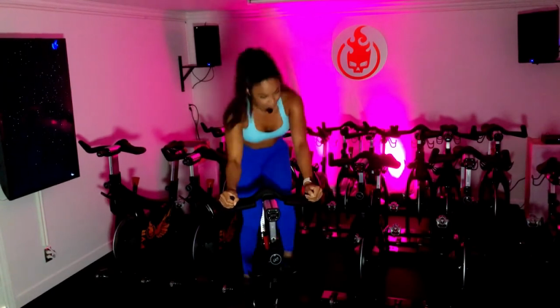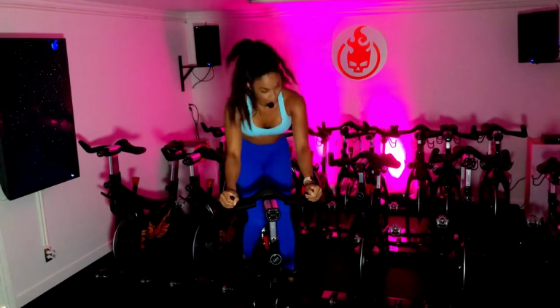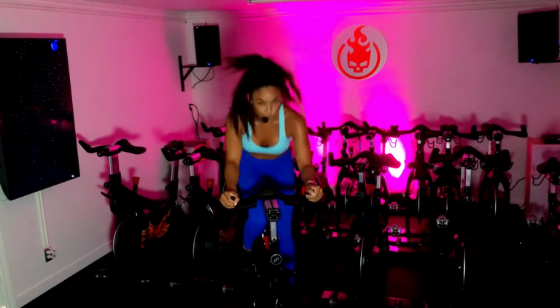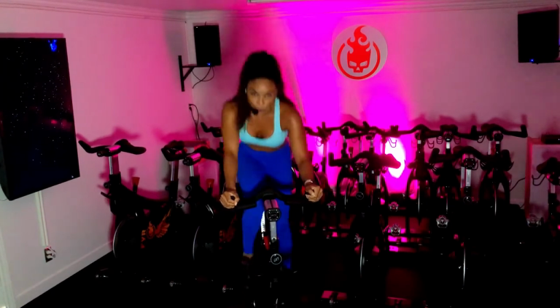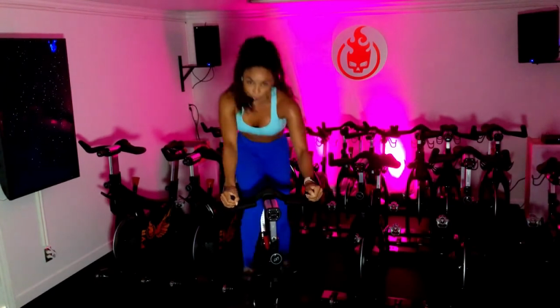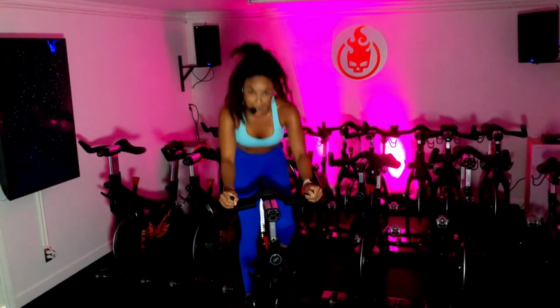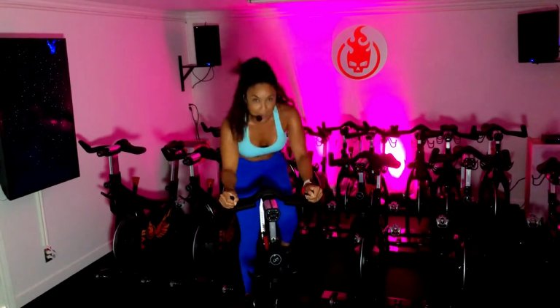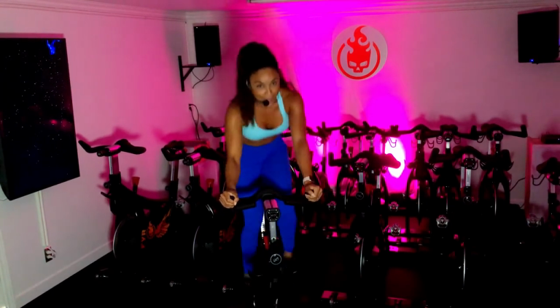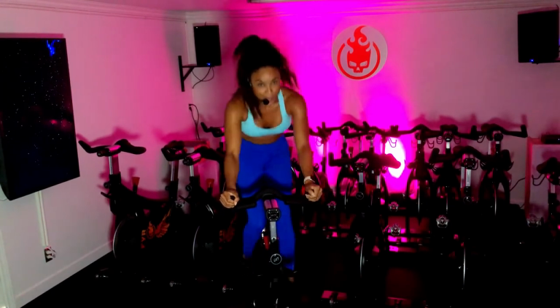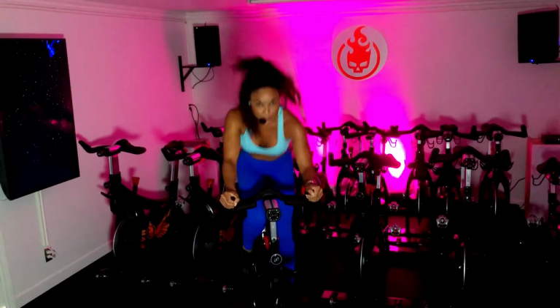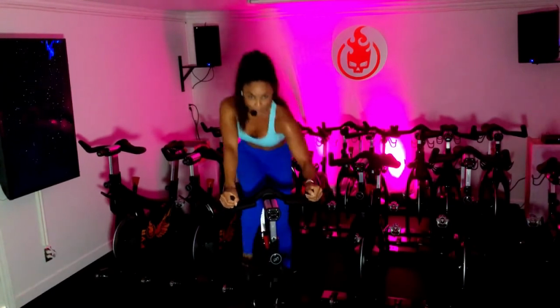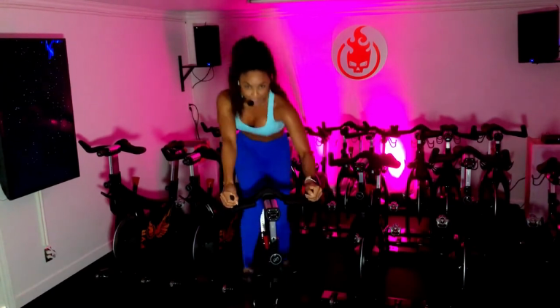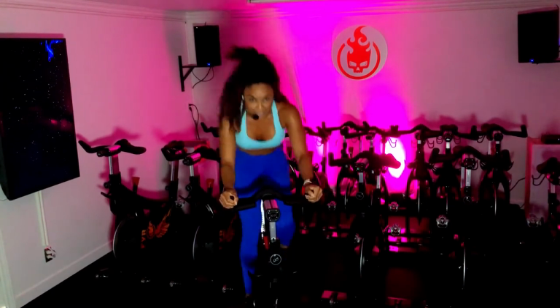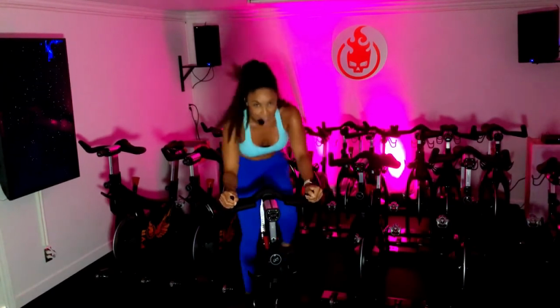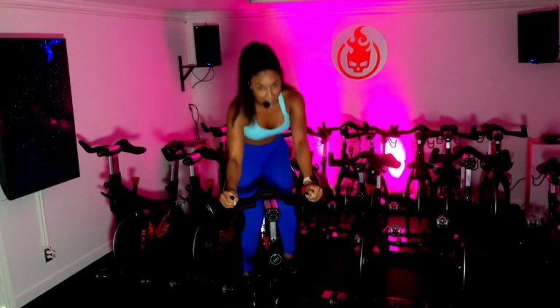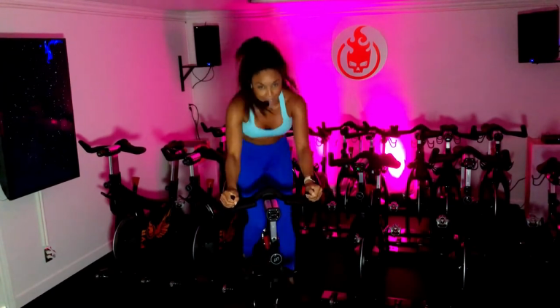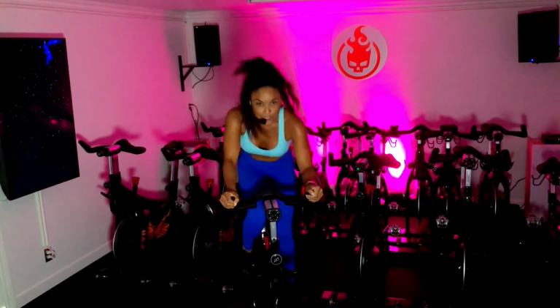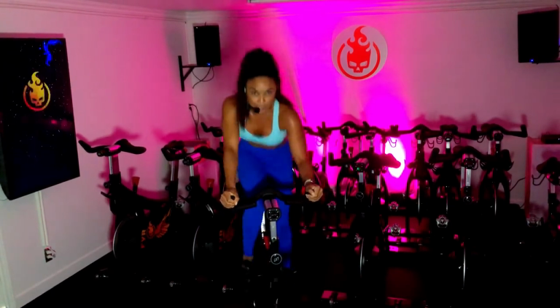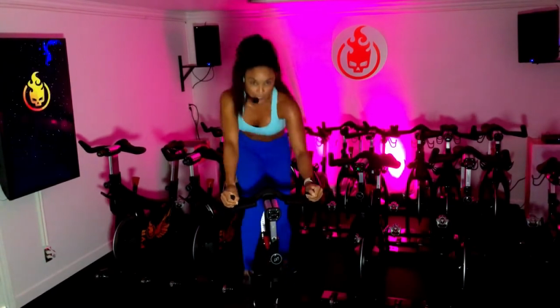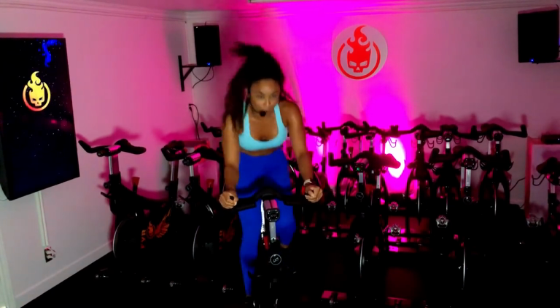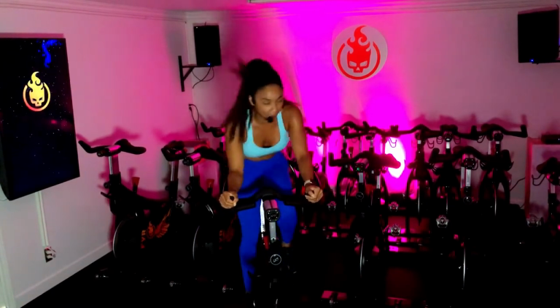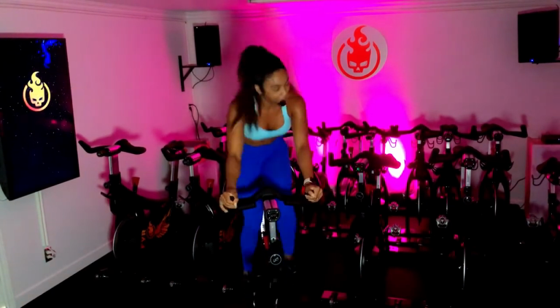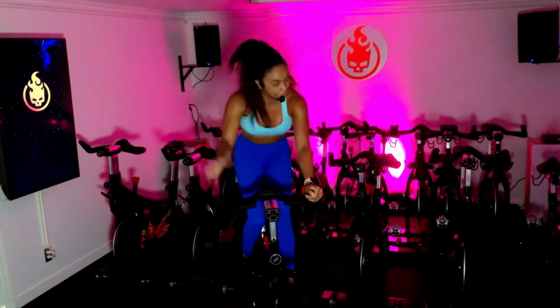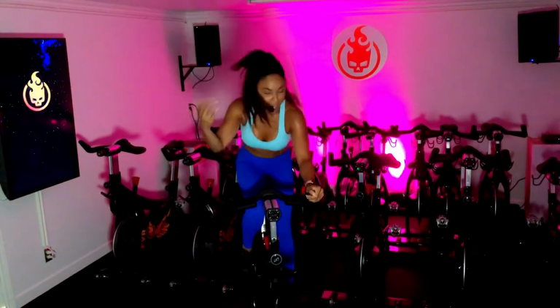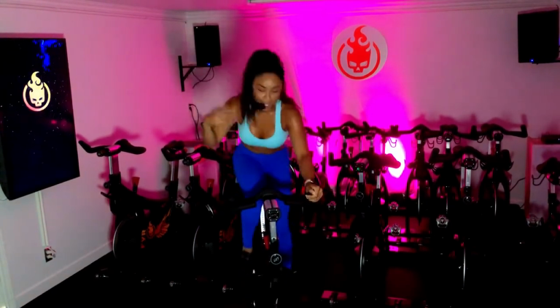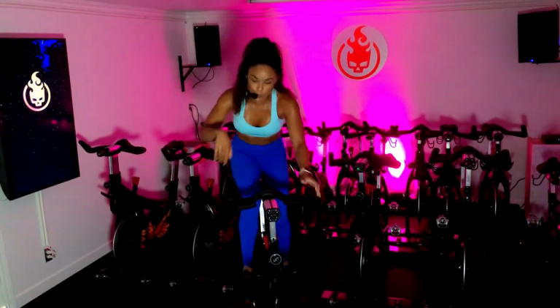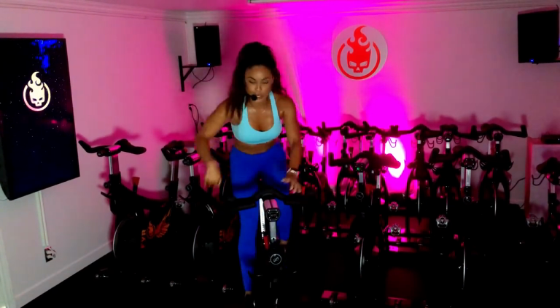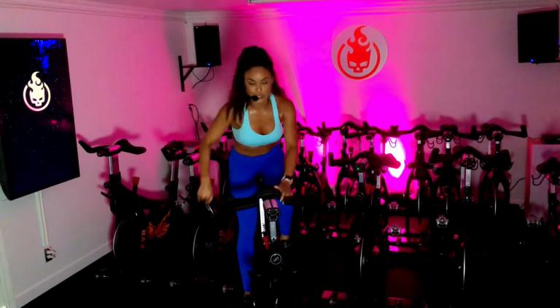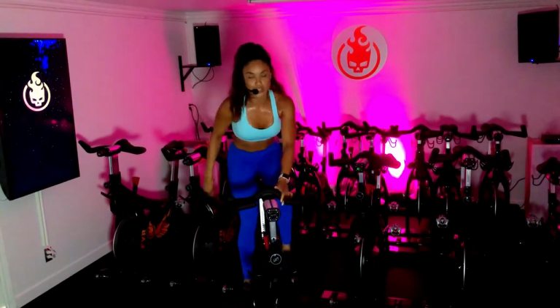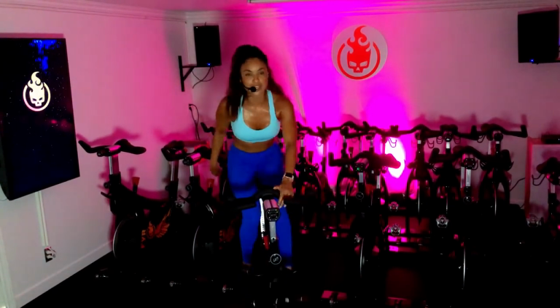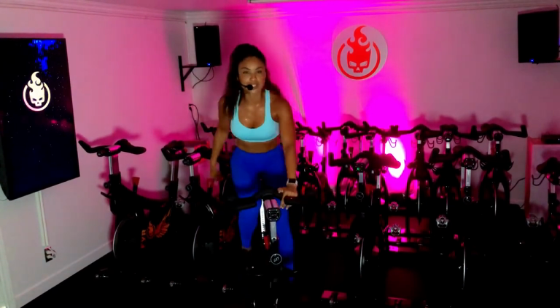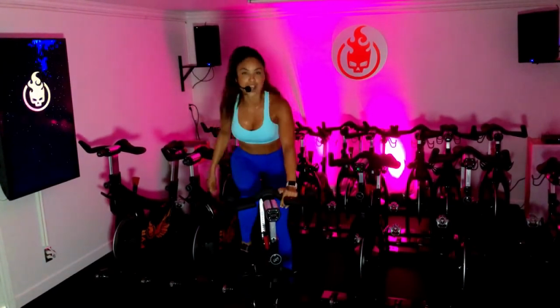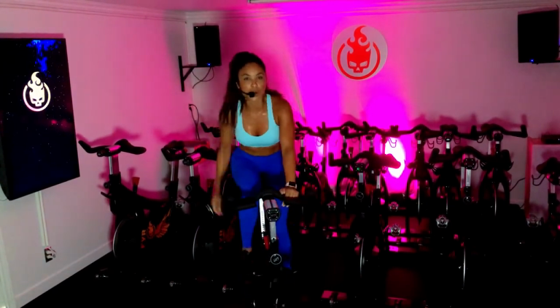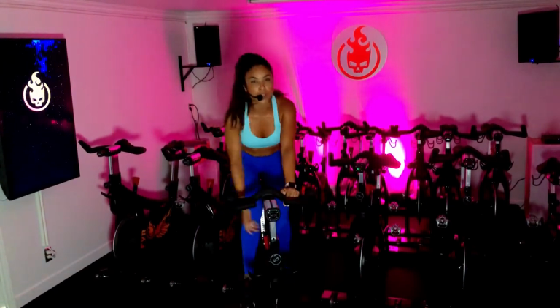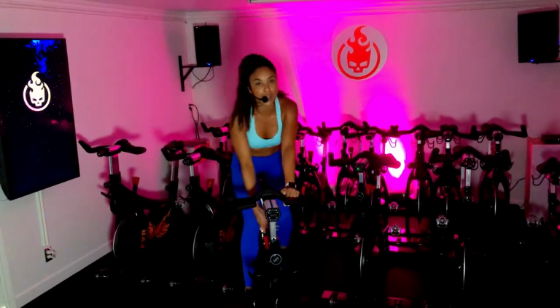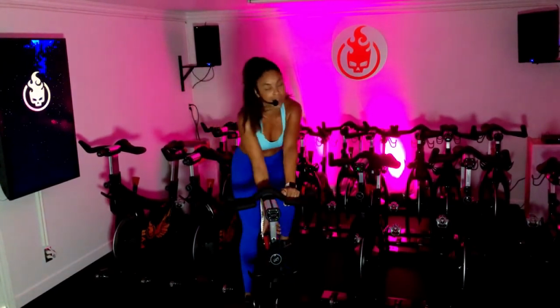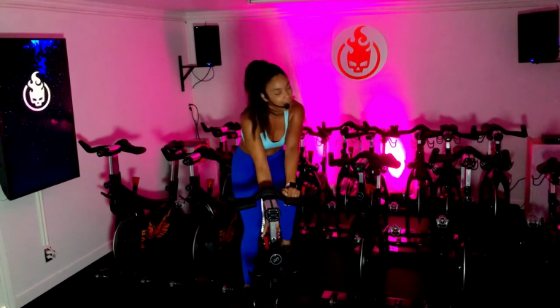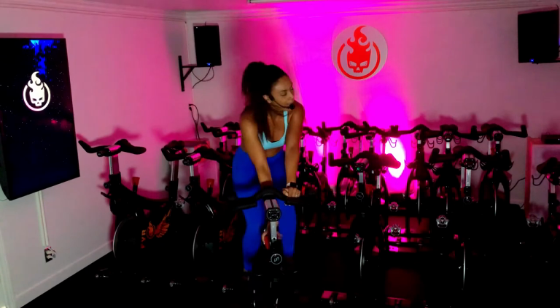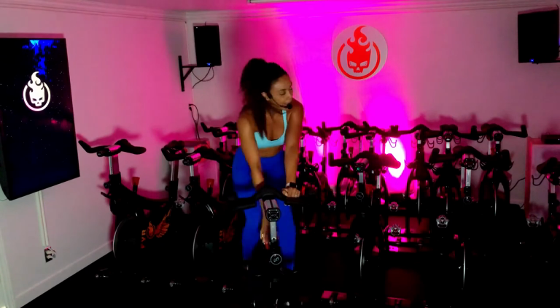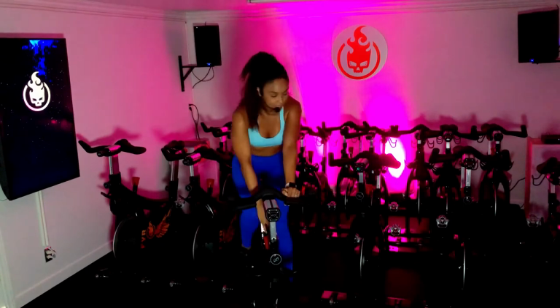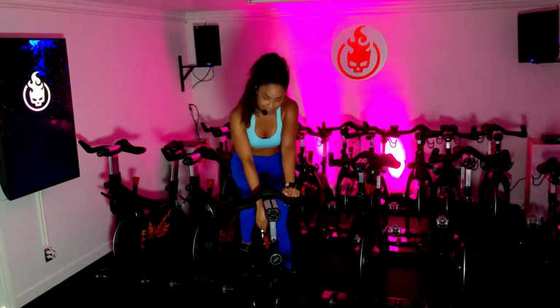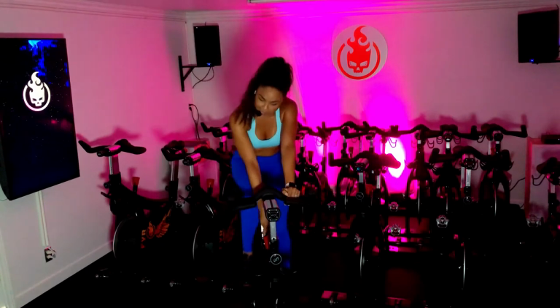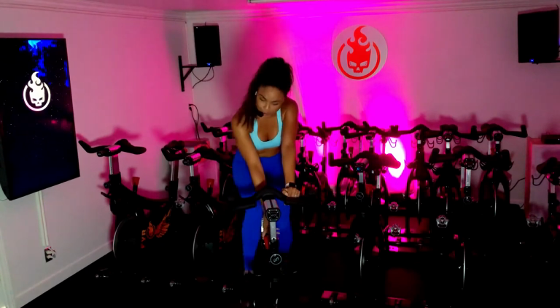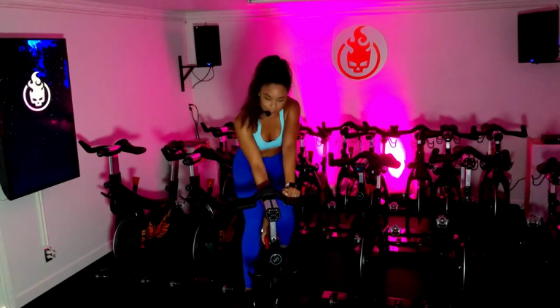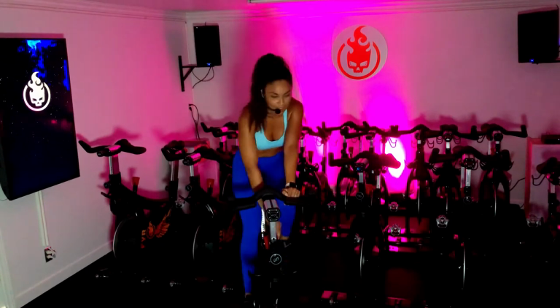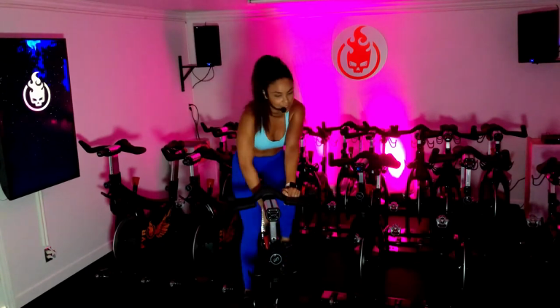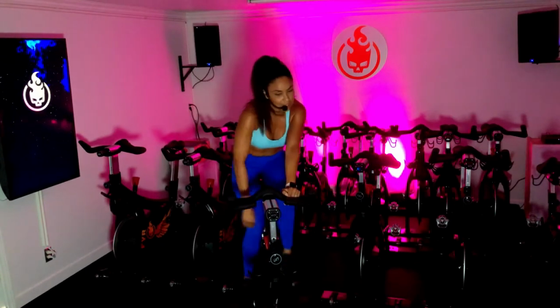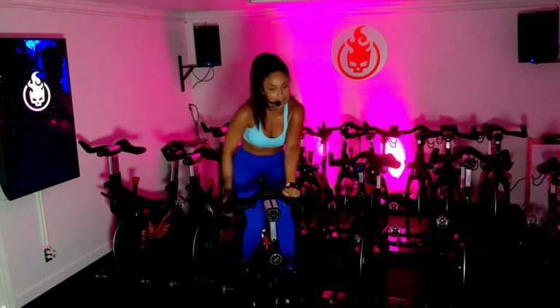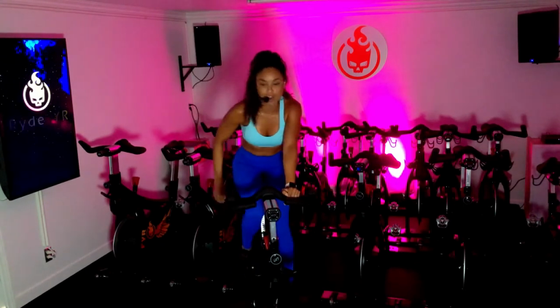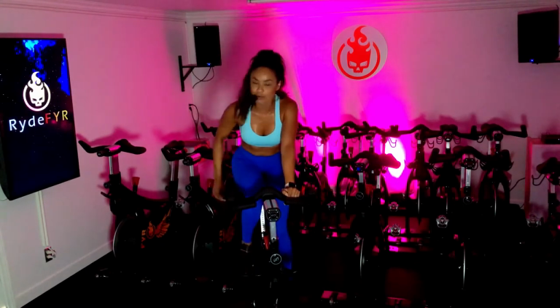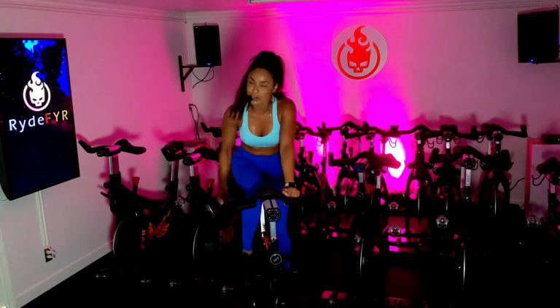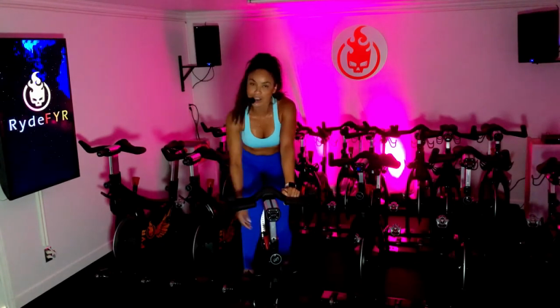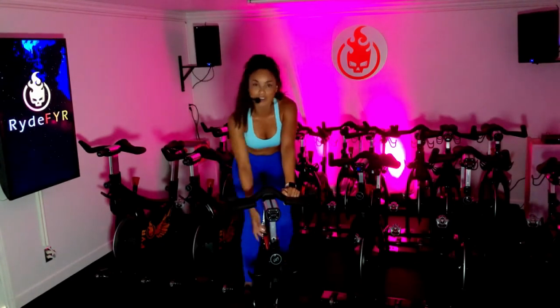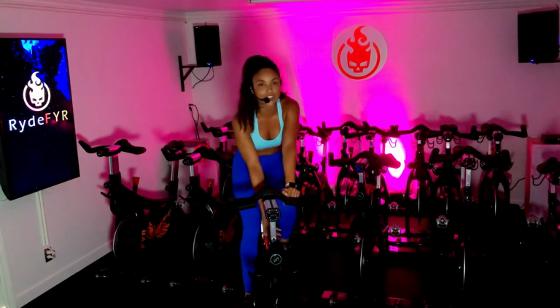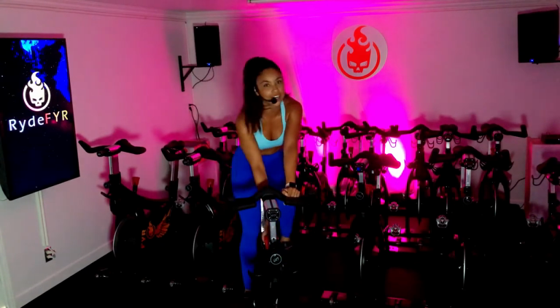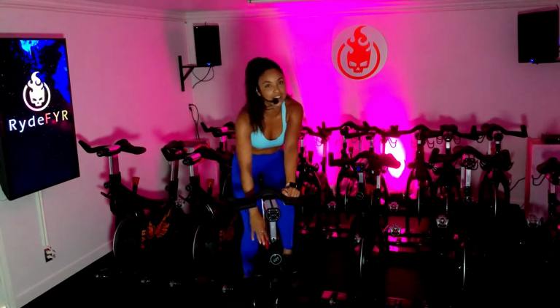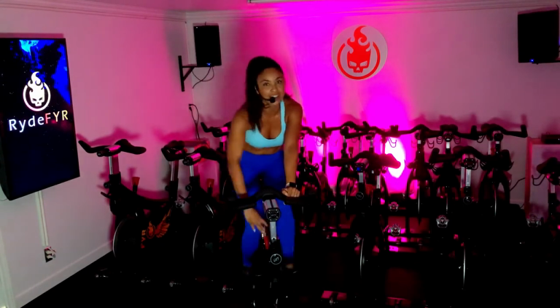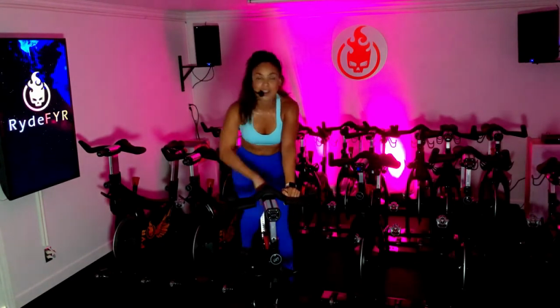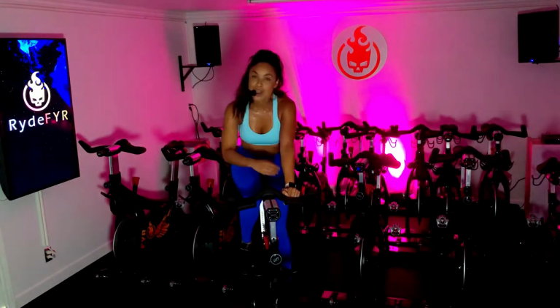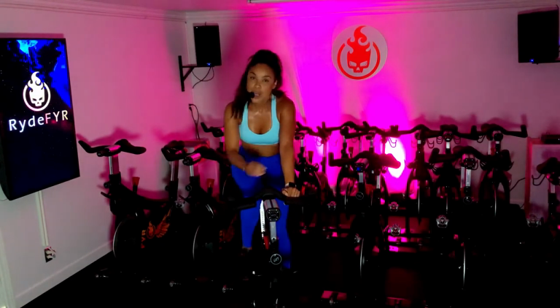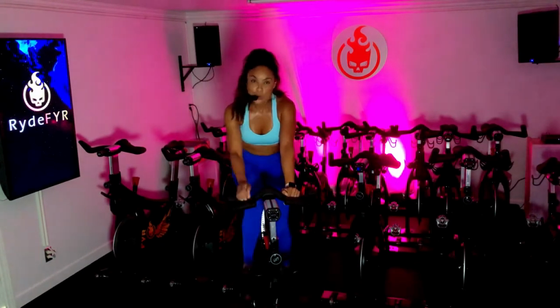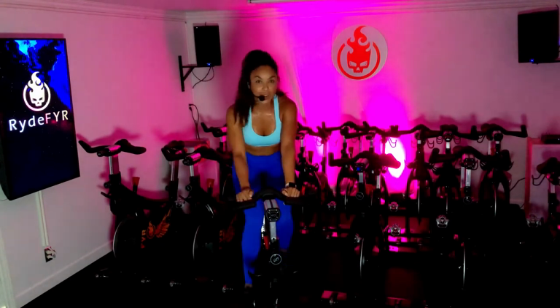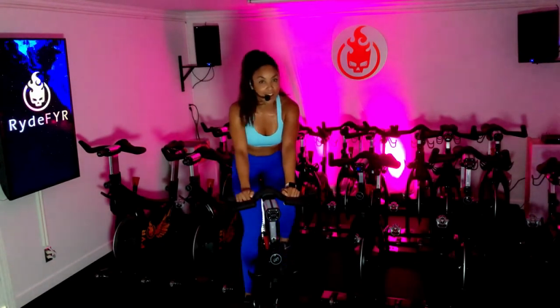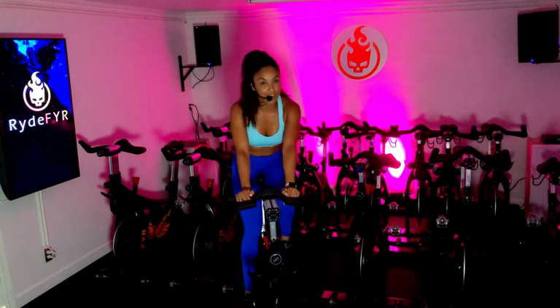4, 3, 2, and 1 — sit it down. Take that resistance off. Recover.